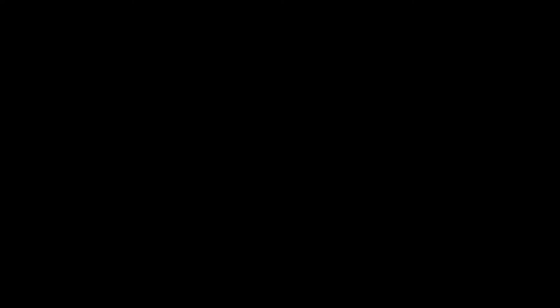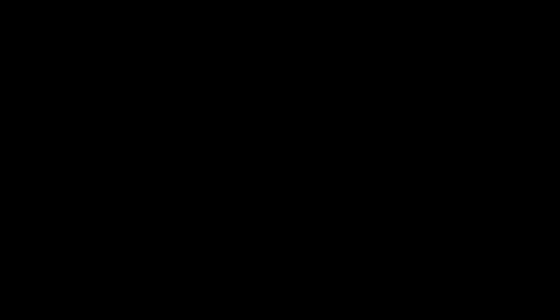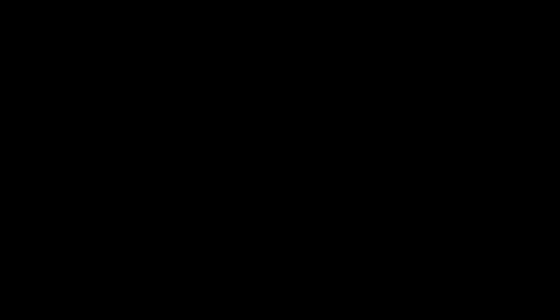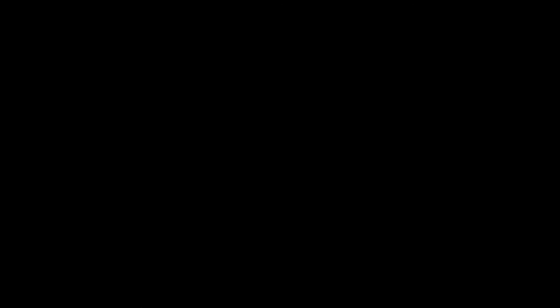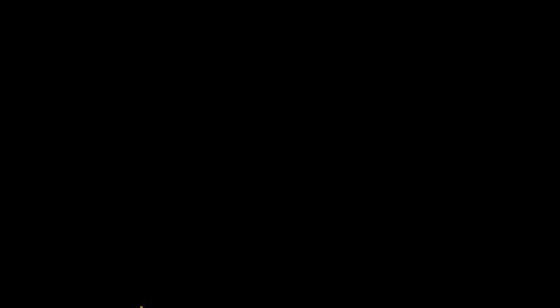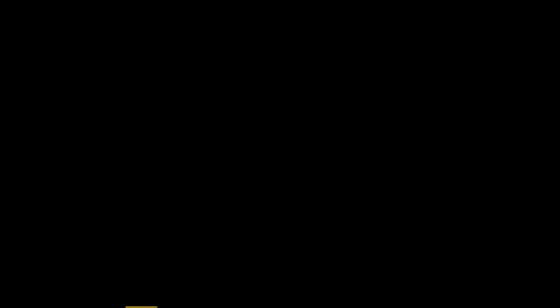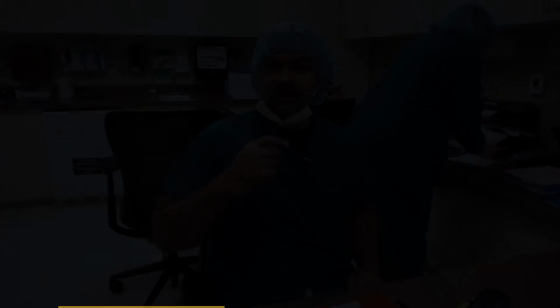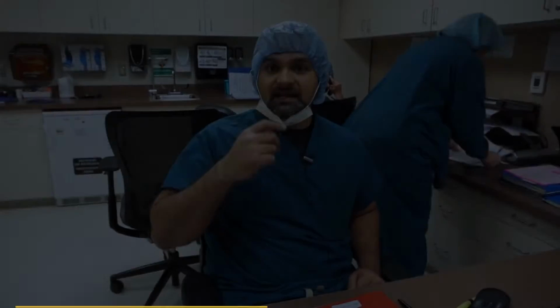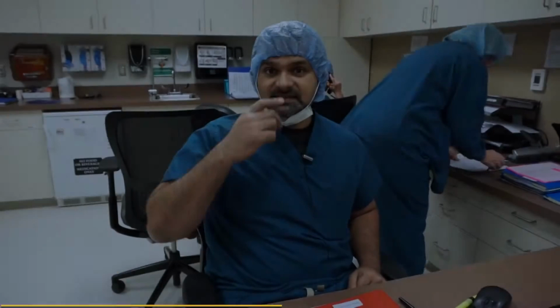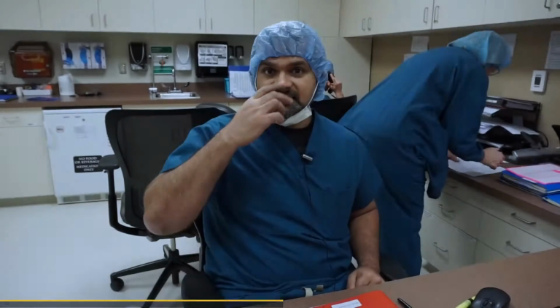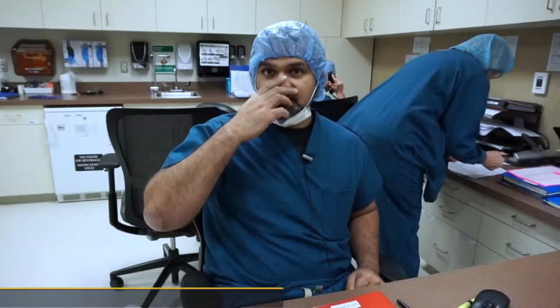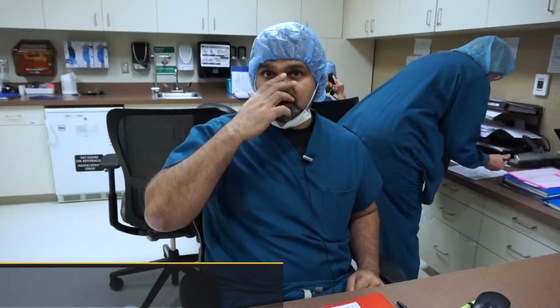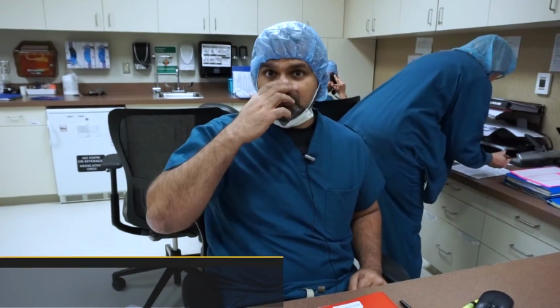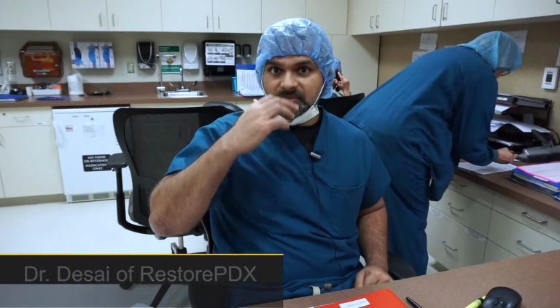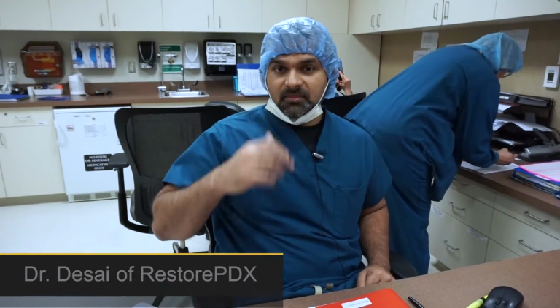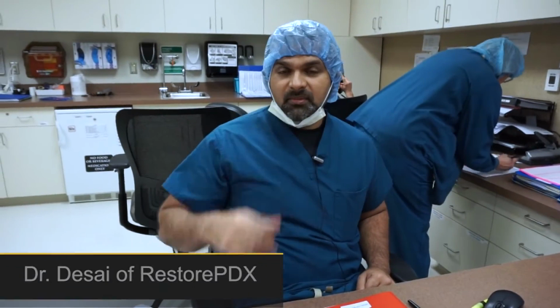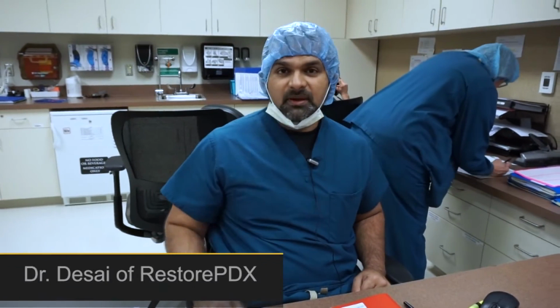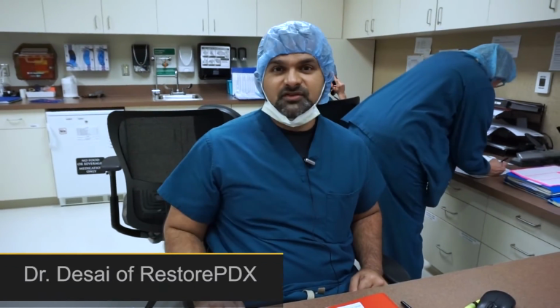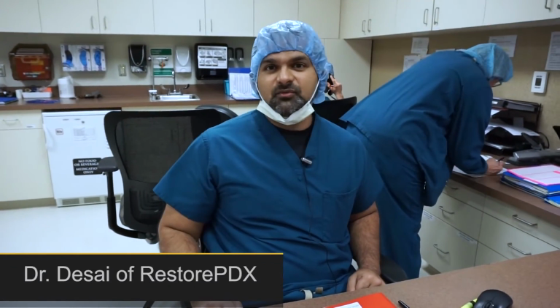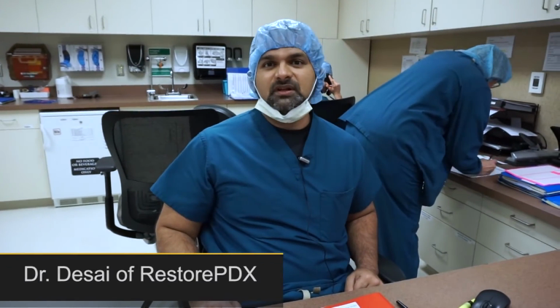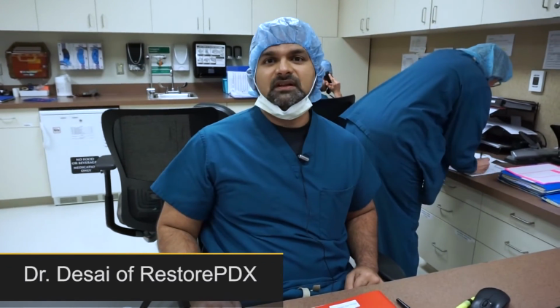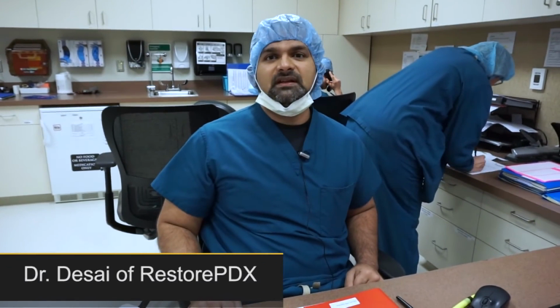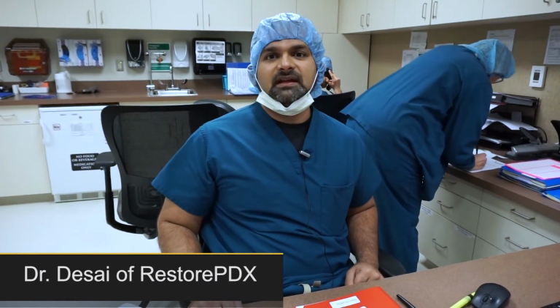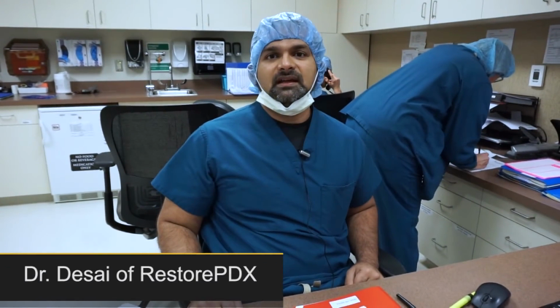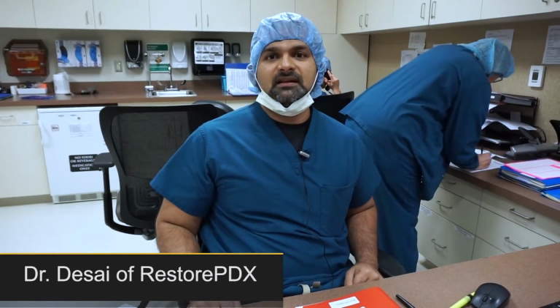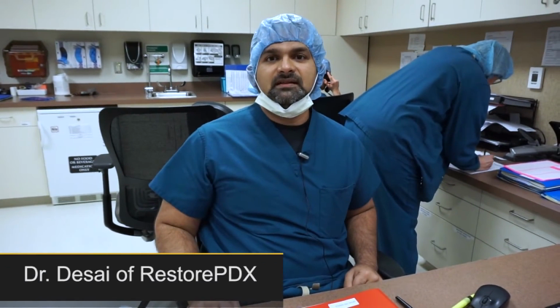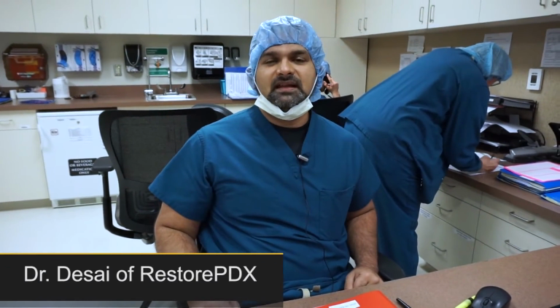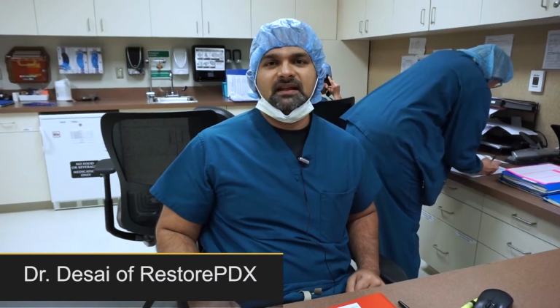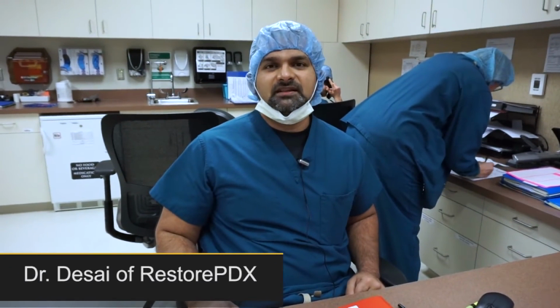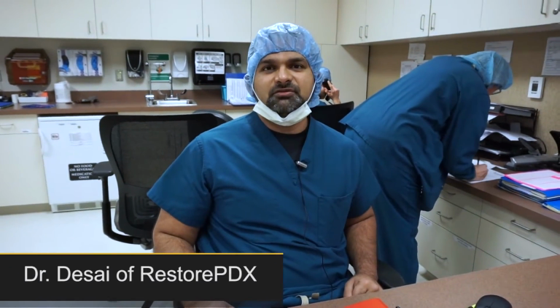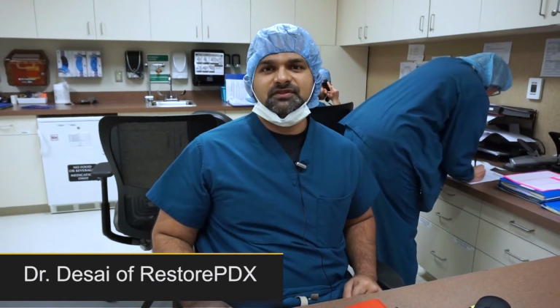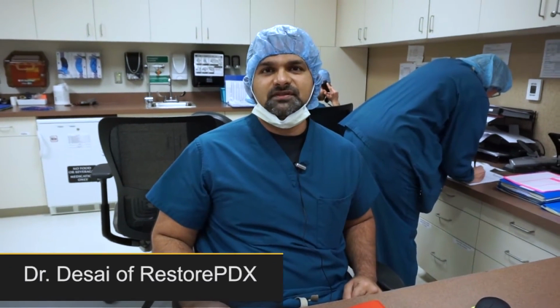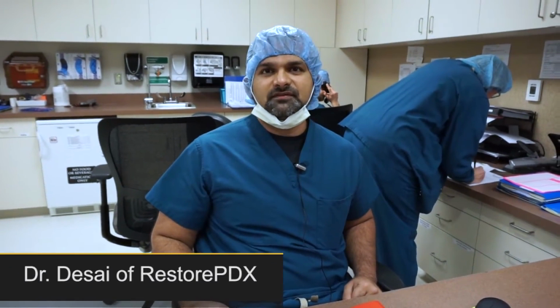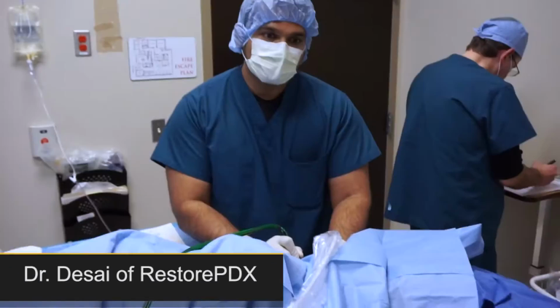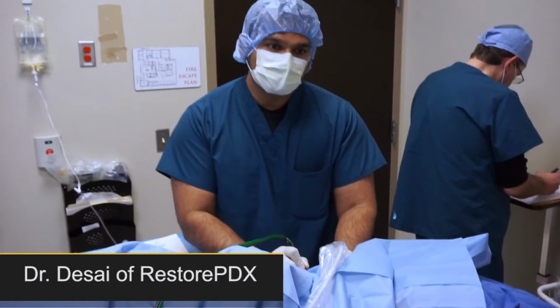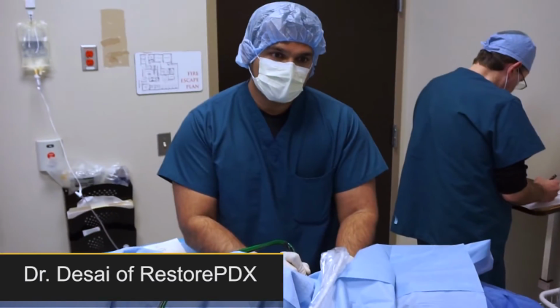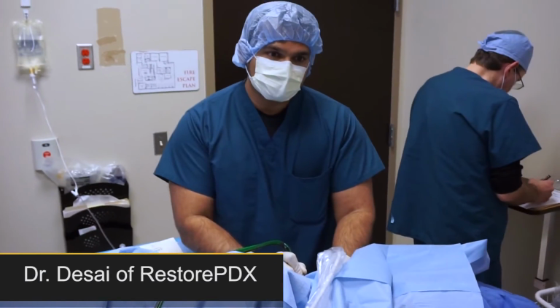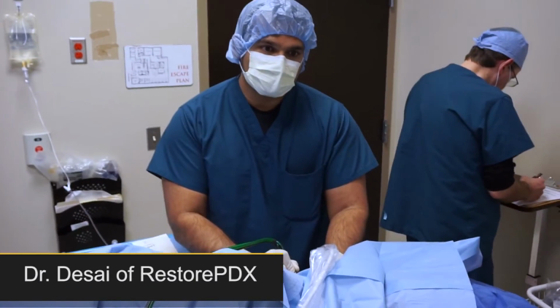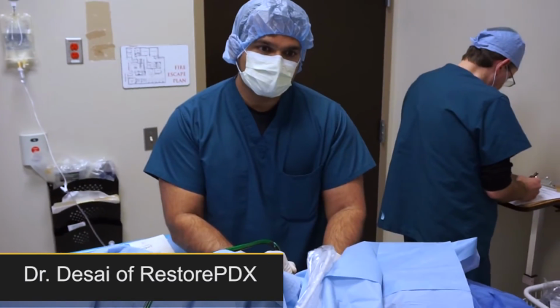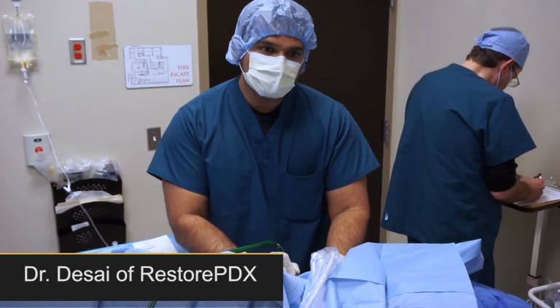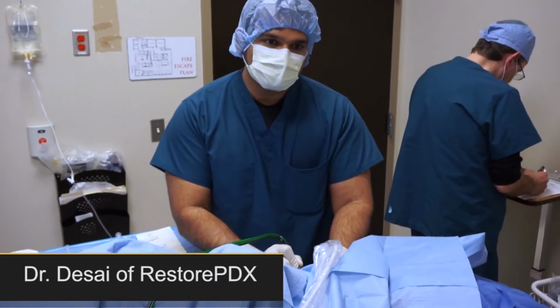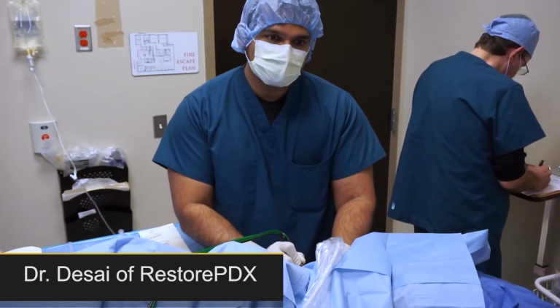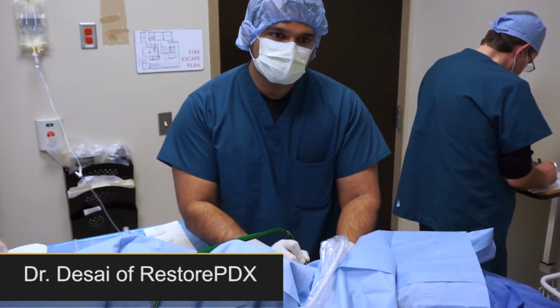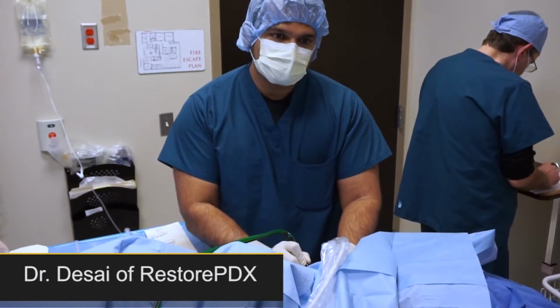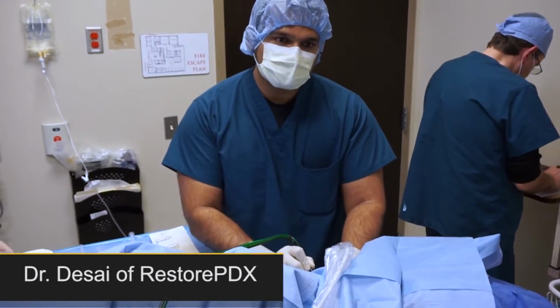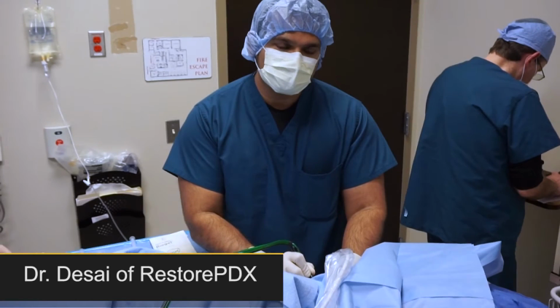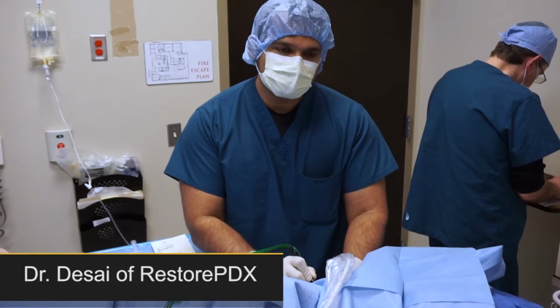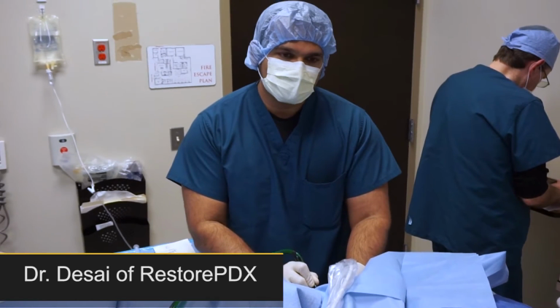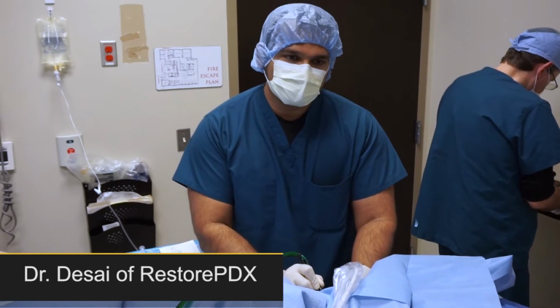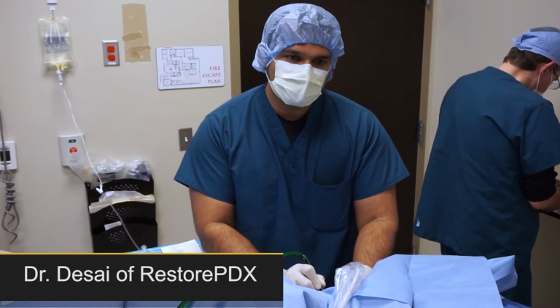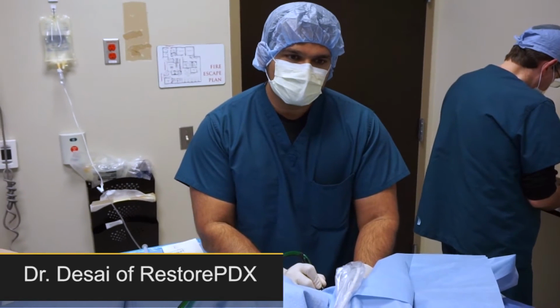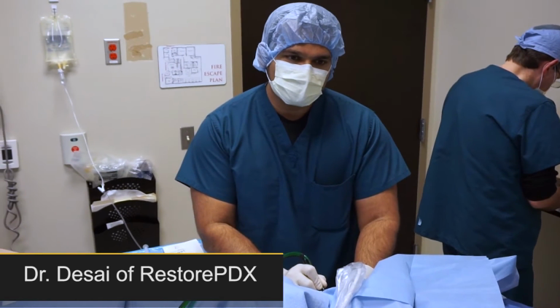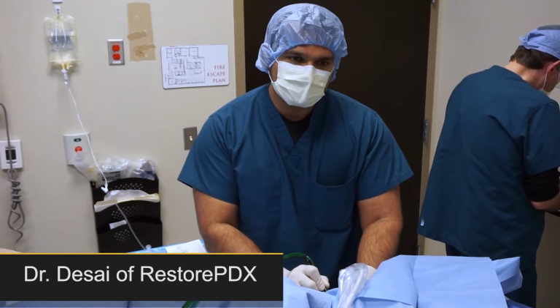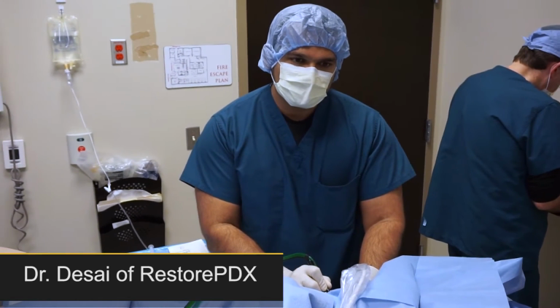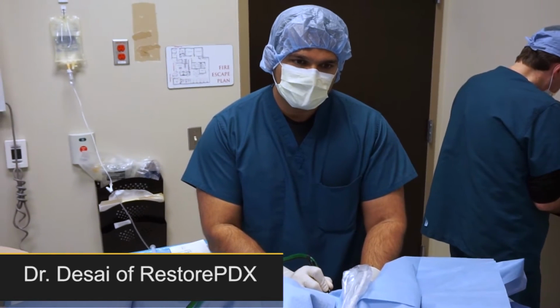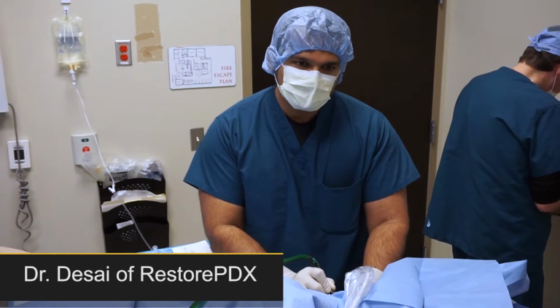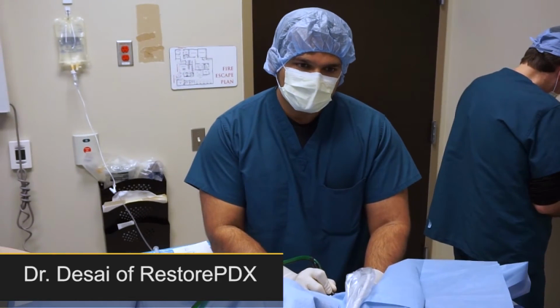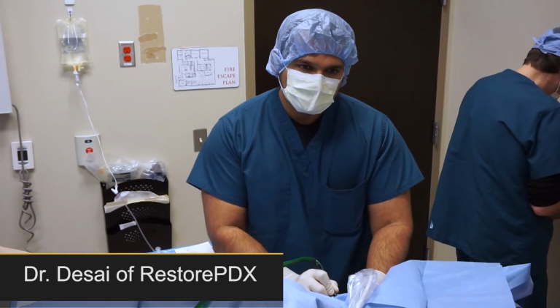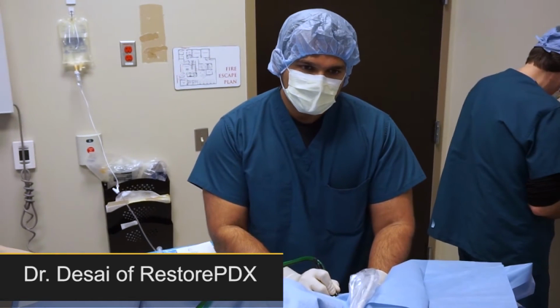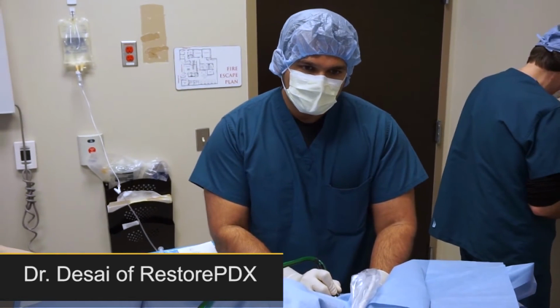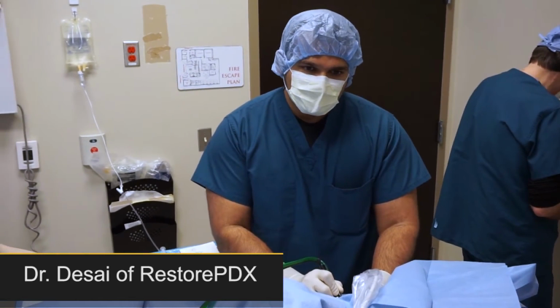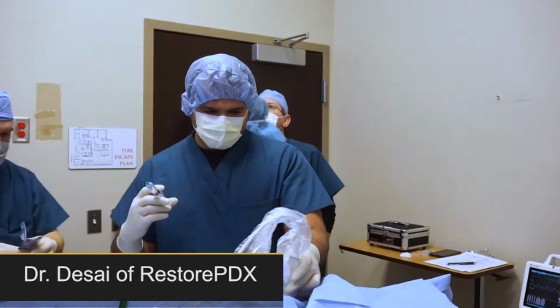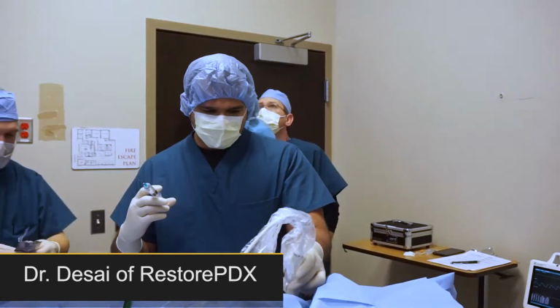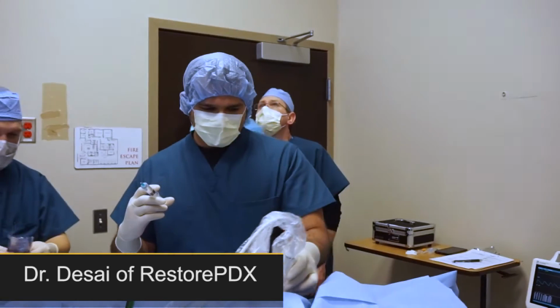For the last patient, we did a 10x procedure for calcific tendonitis. That was the rotator cuff.